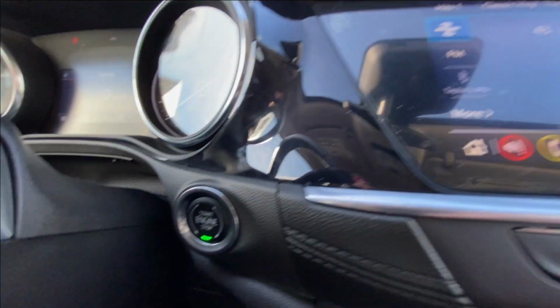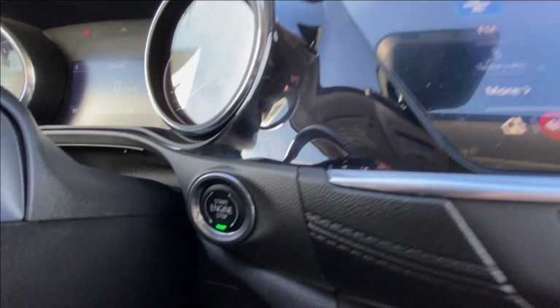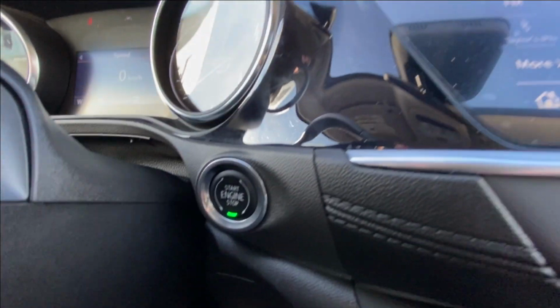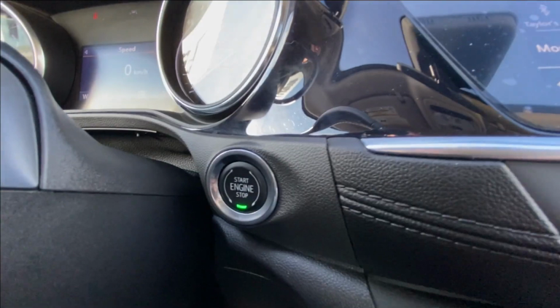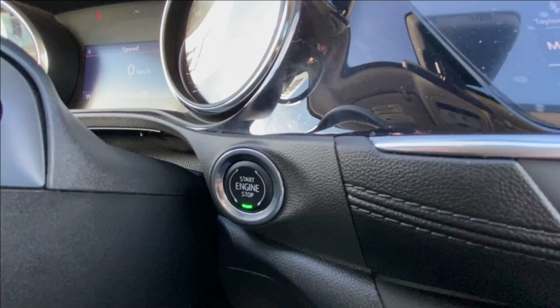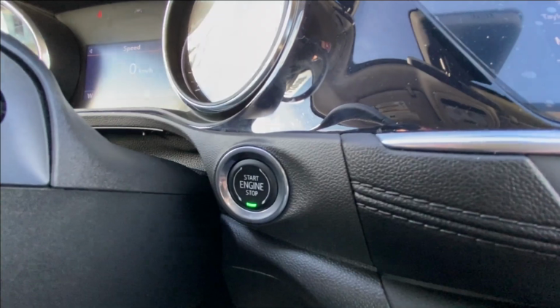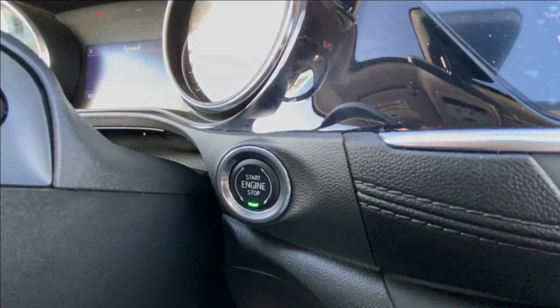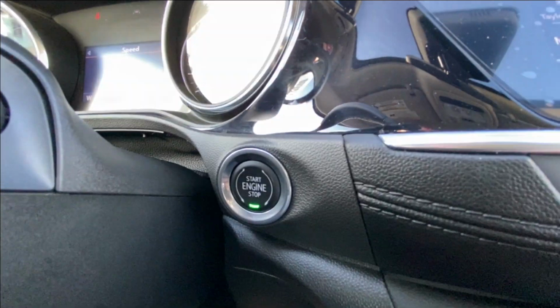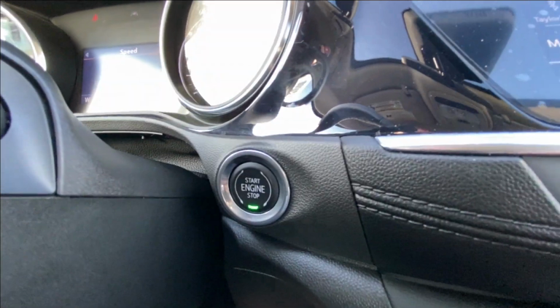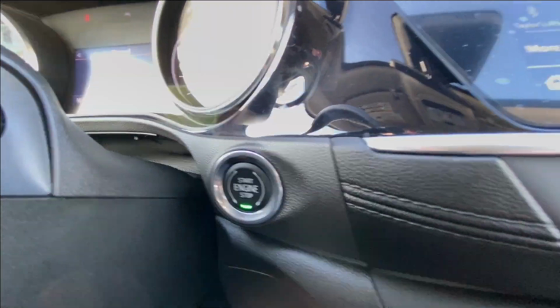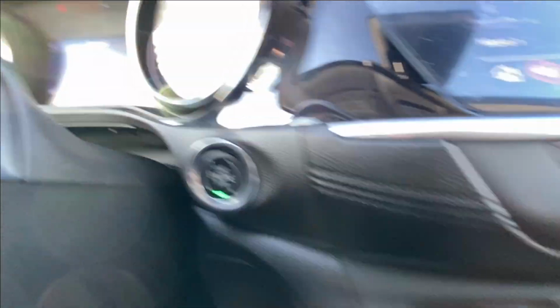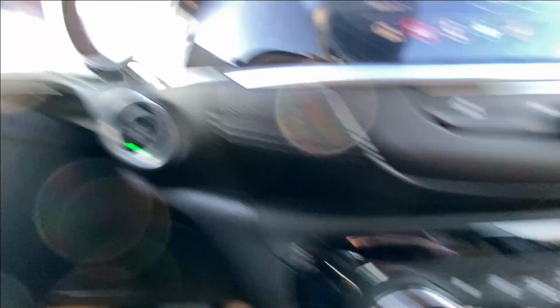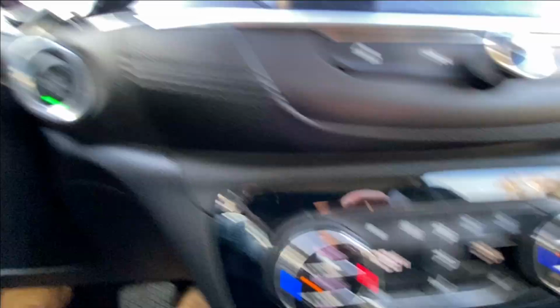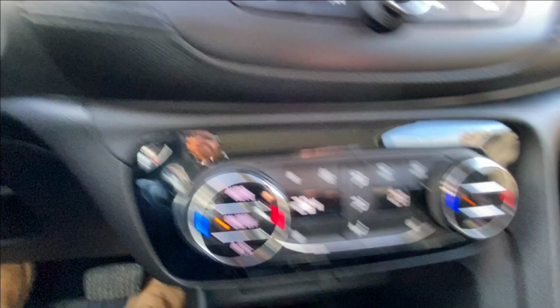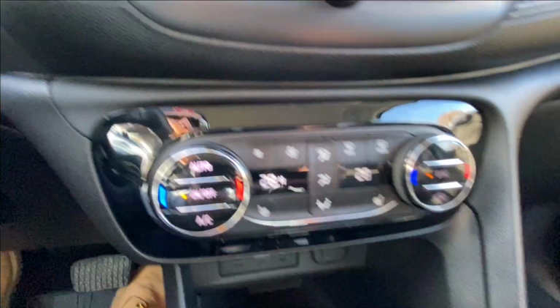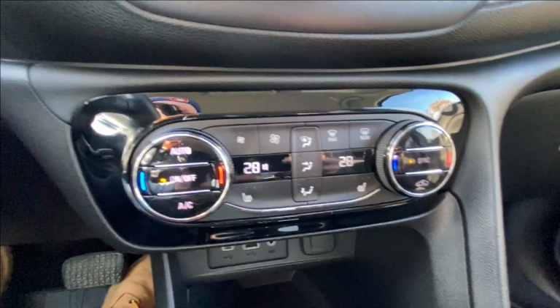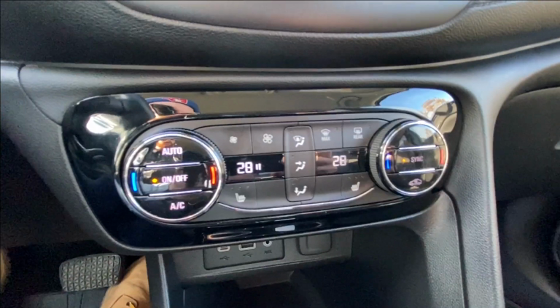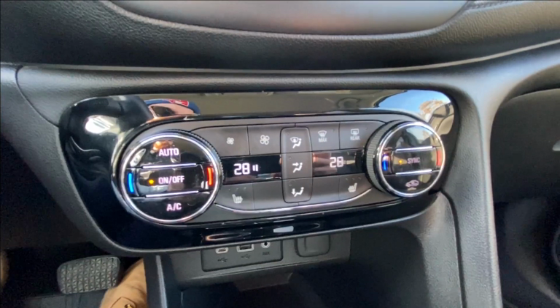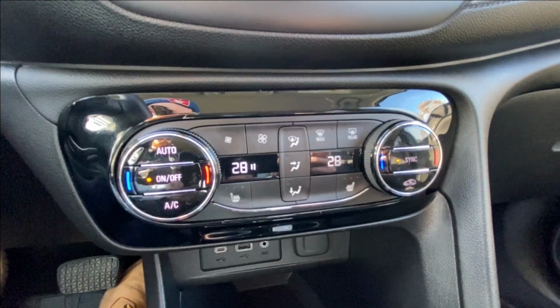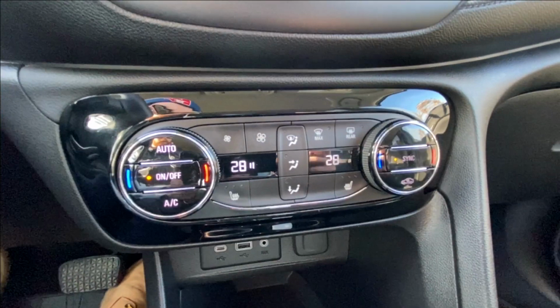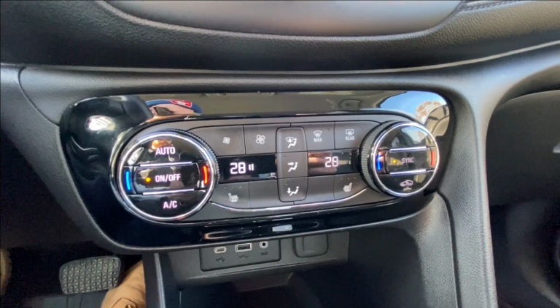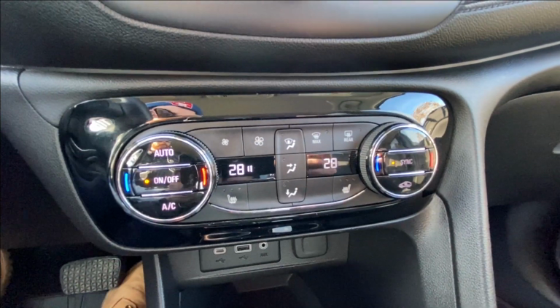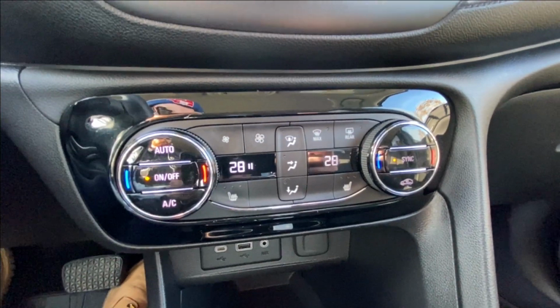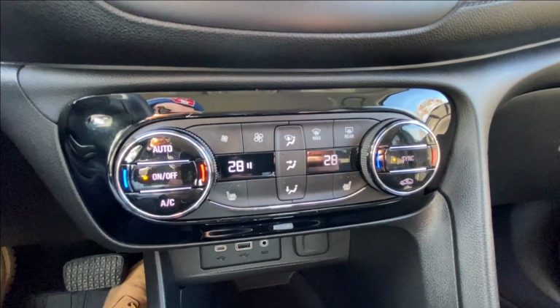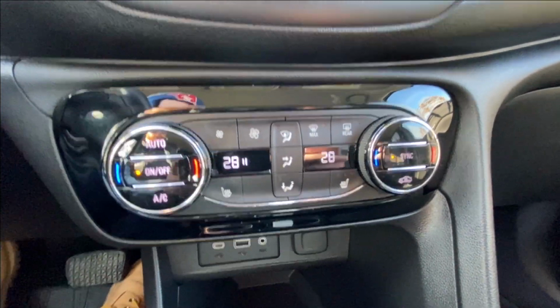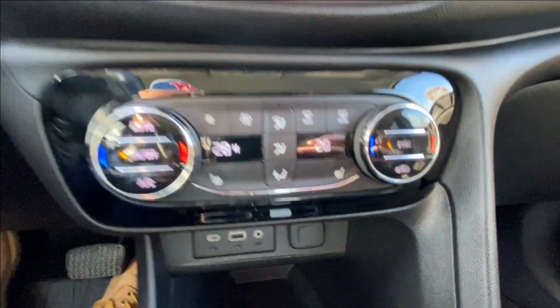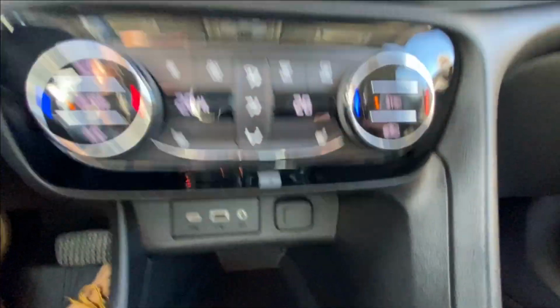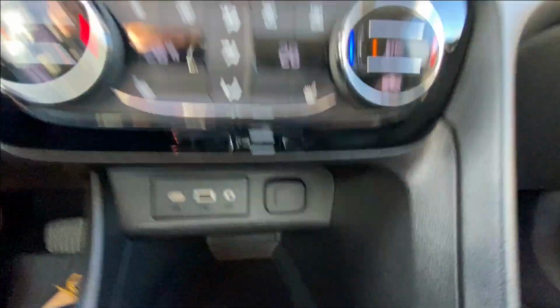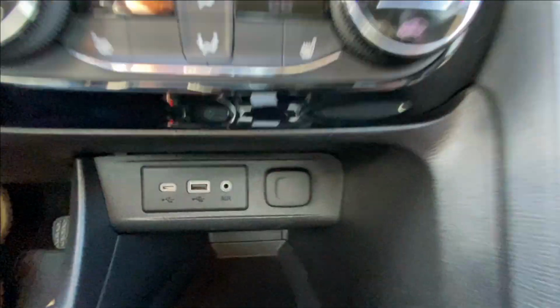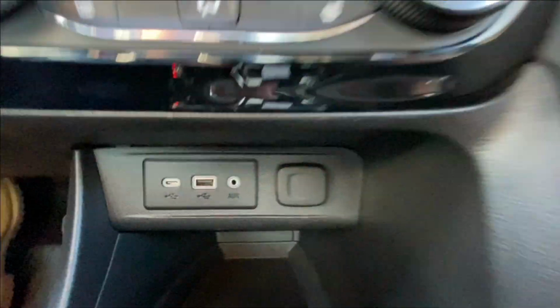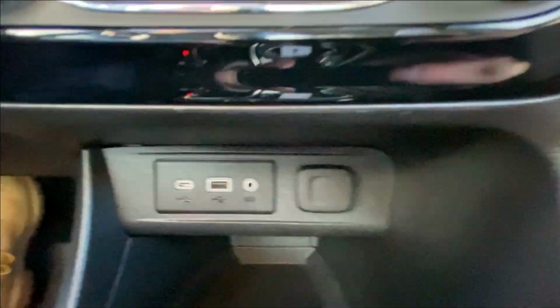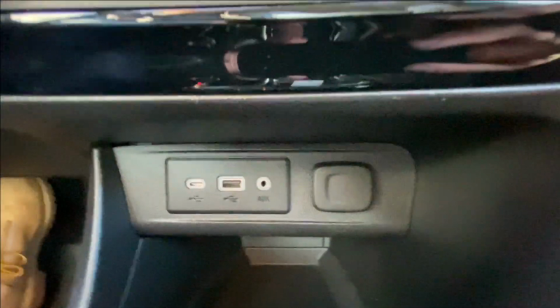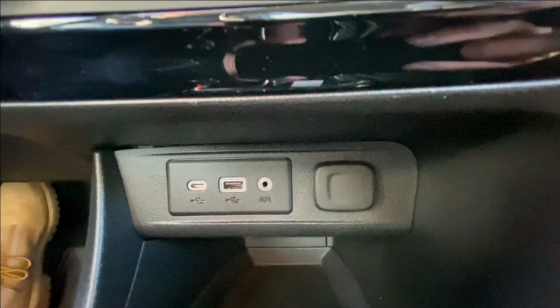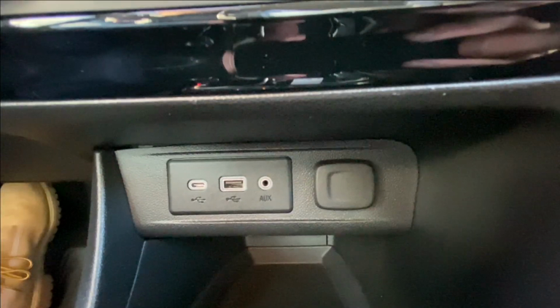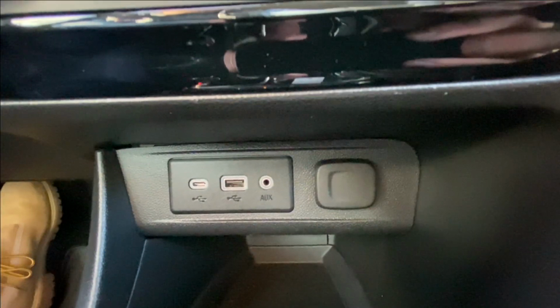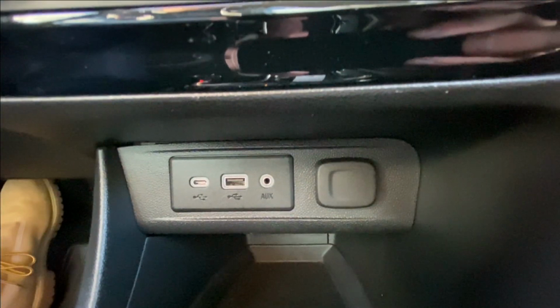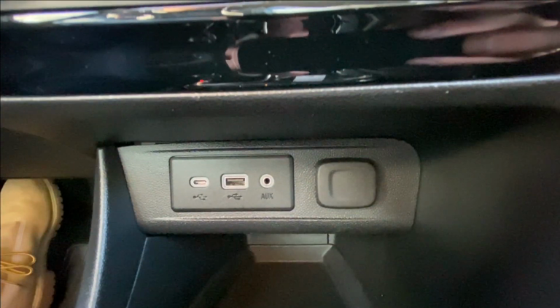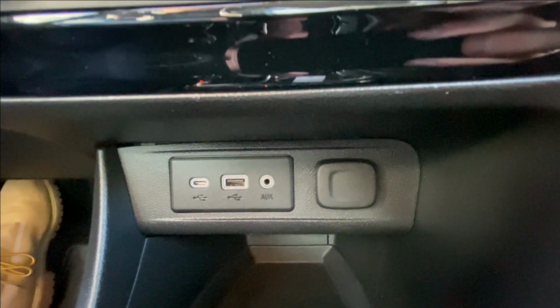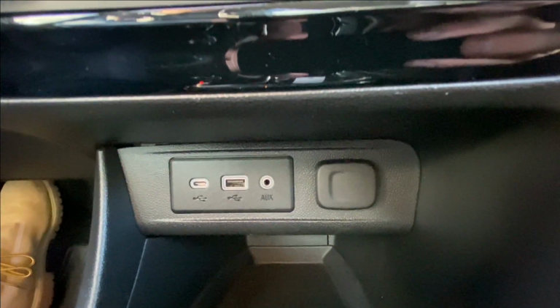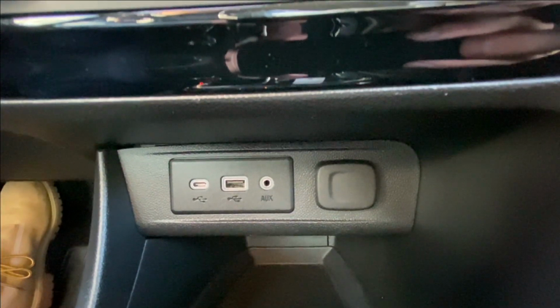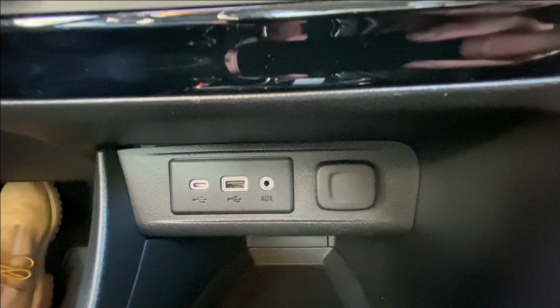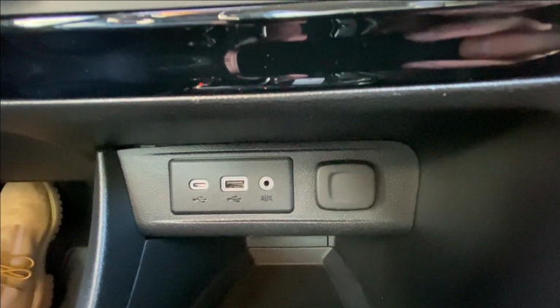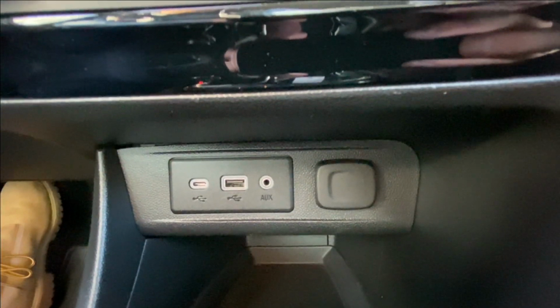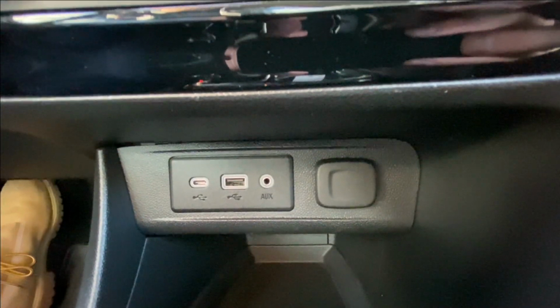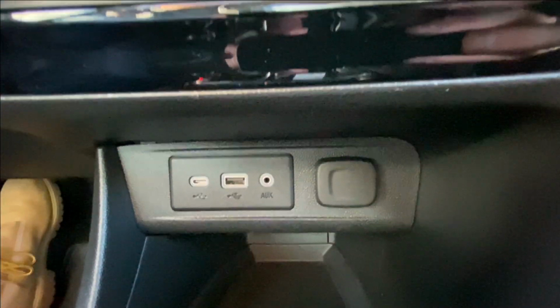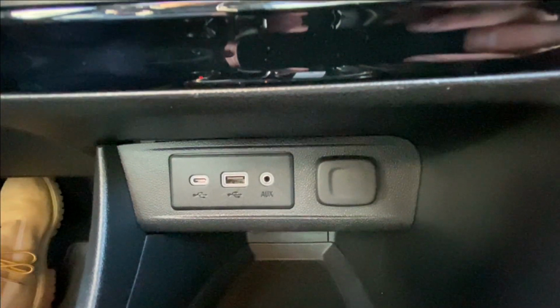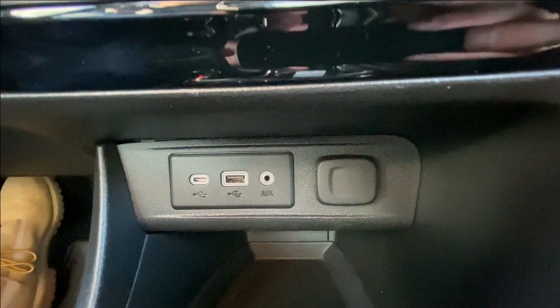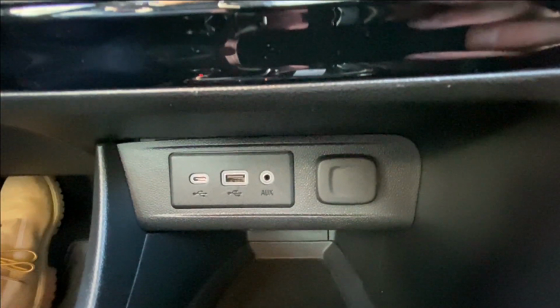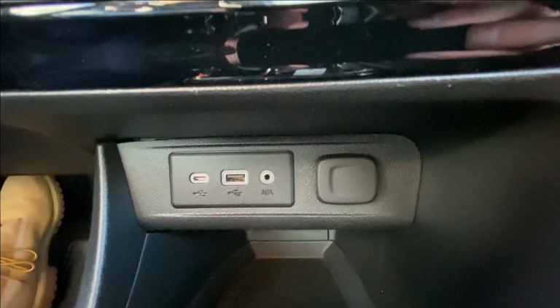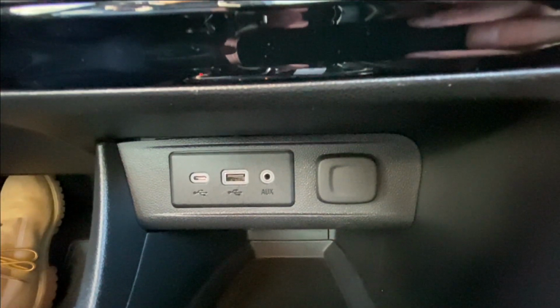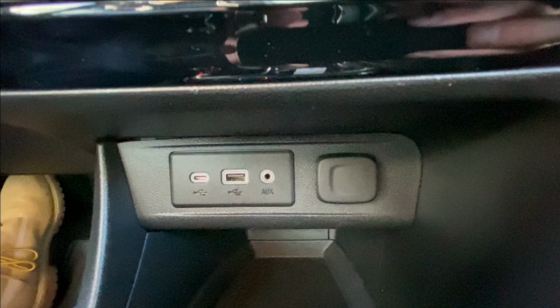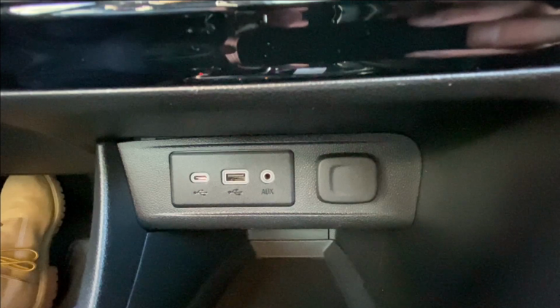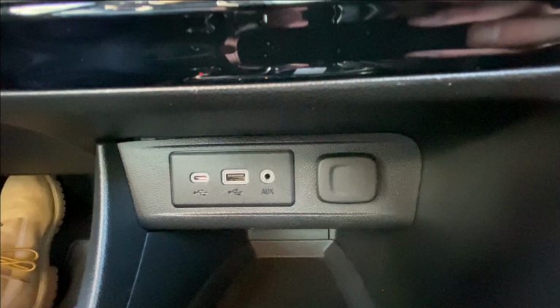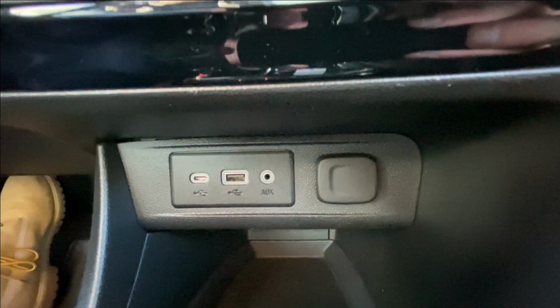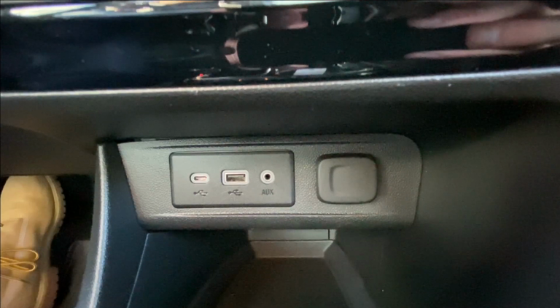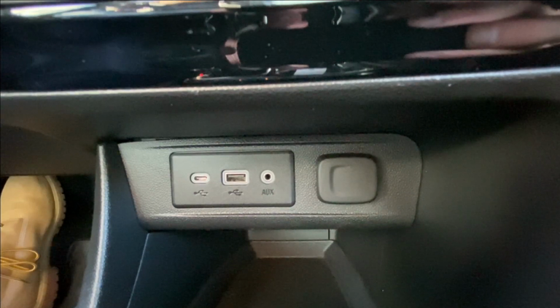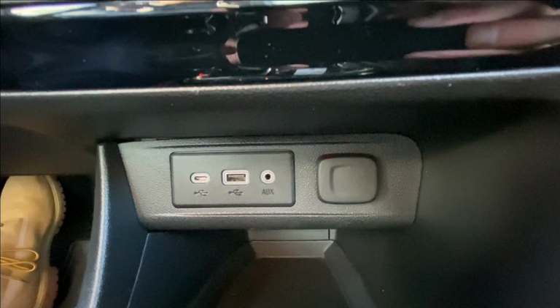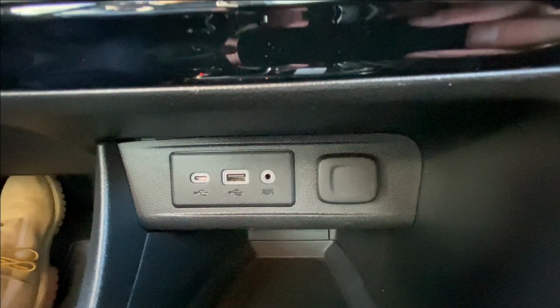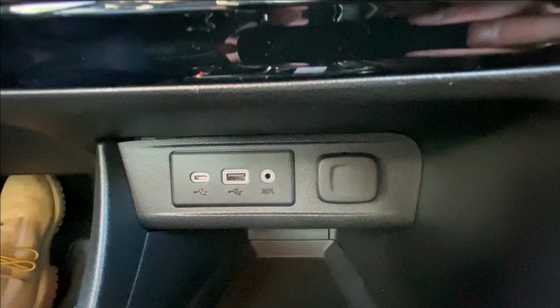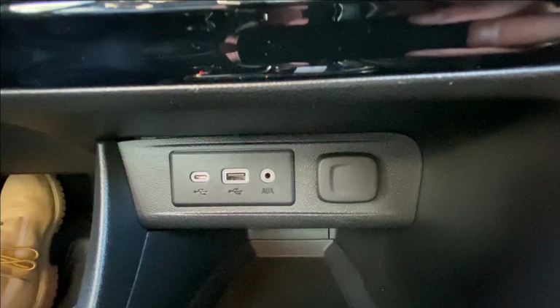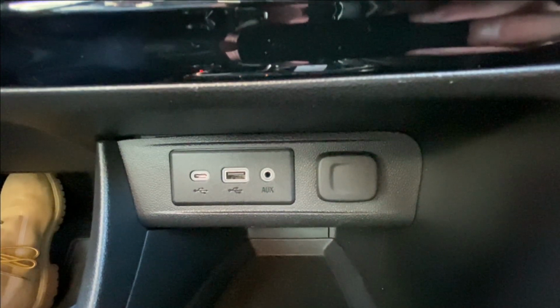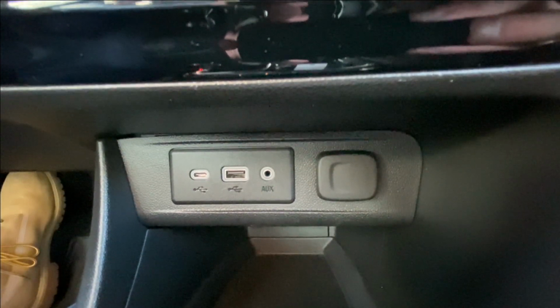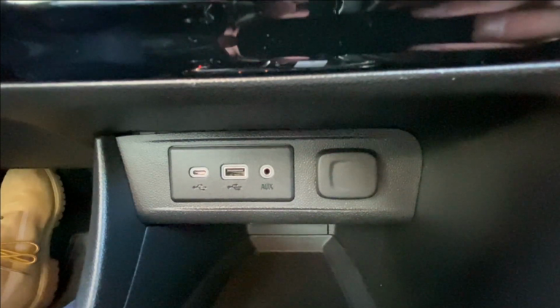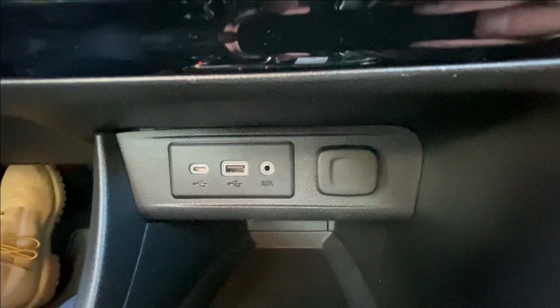Push-to-start ignition, dual-zone climate control, USB-C, USB, and auxiliary ports, as well as a single cigarette lighter charger.